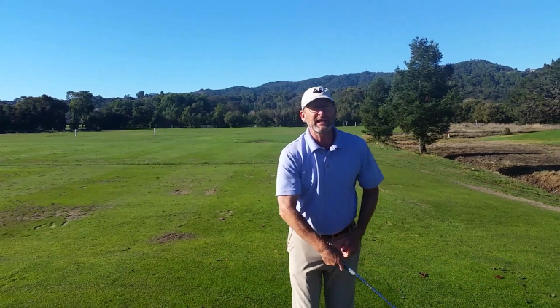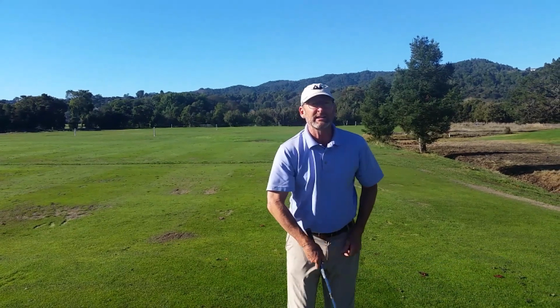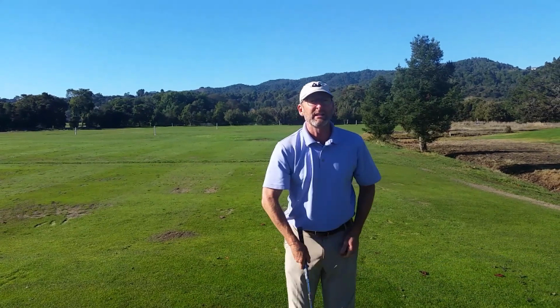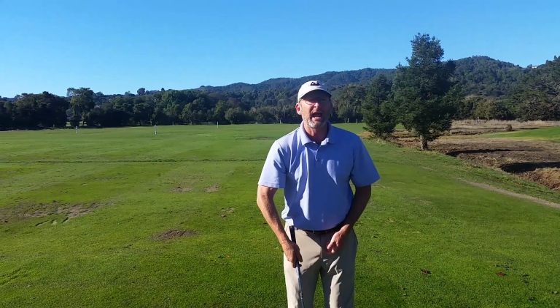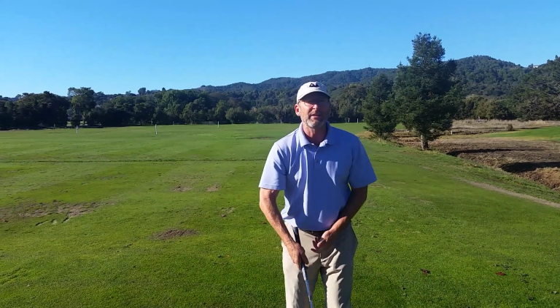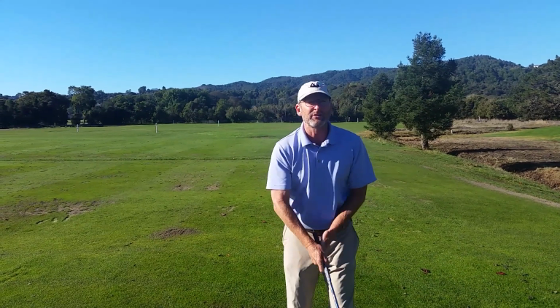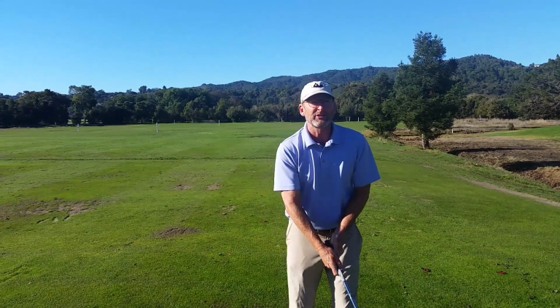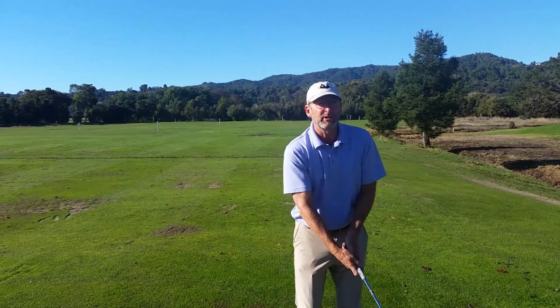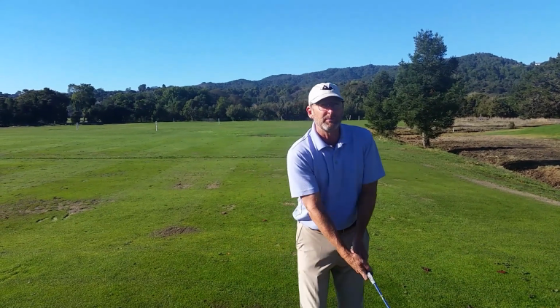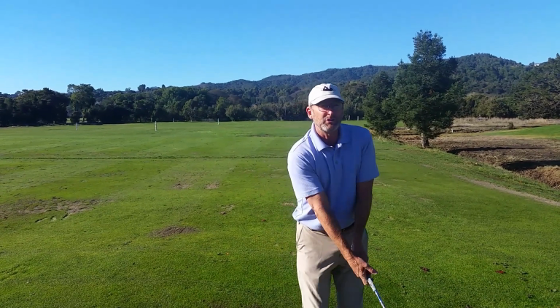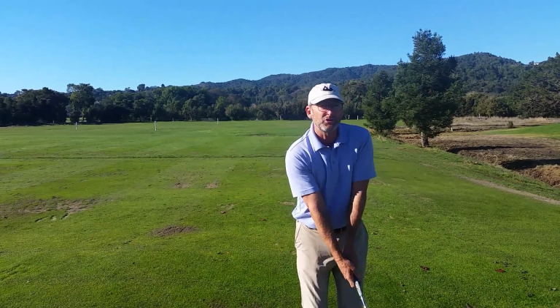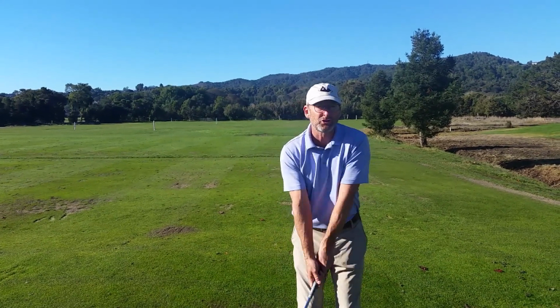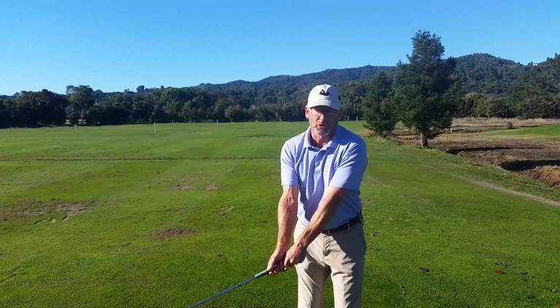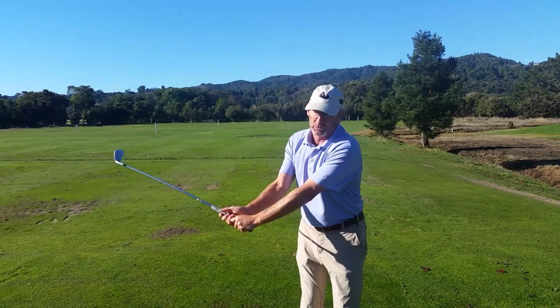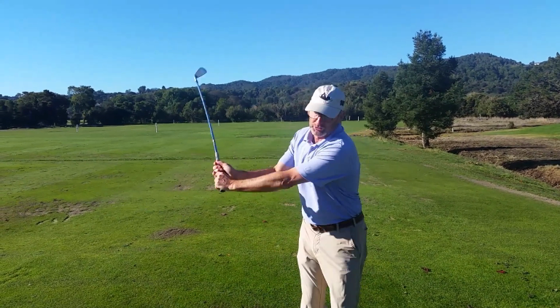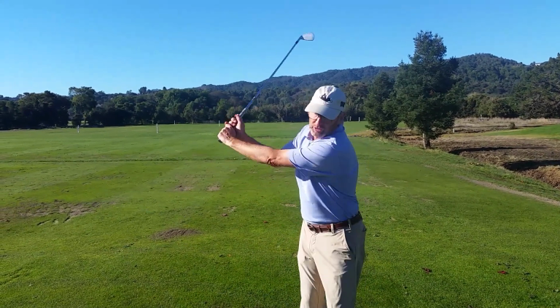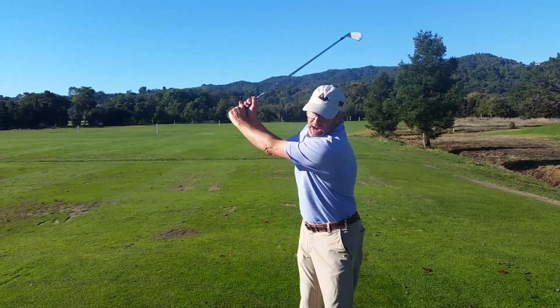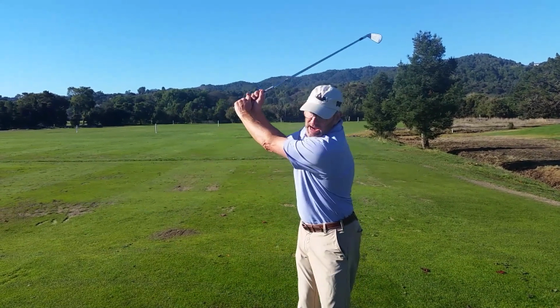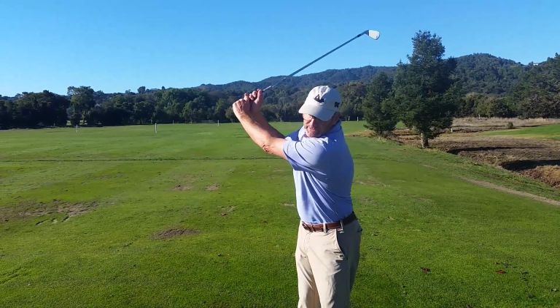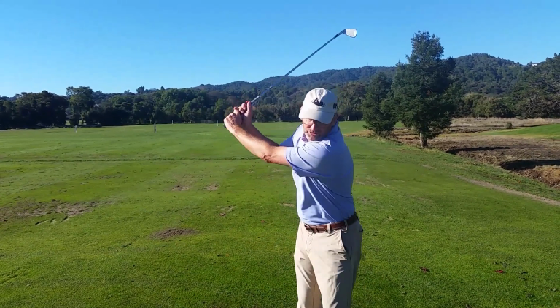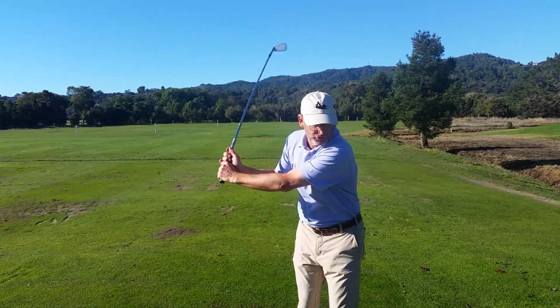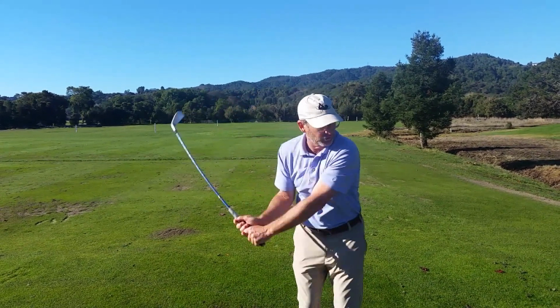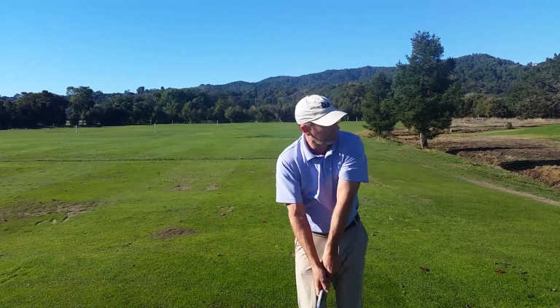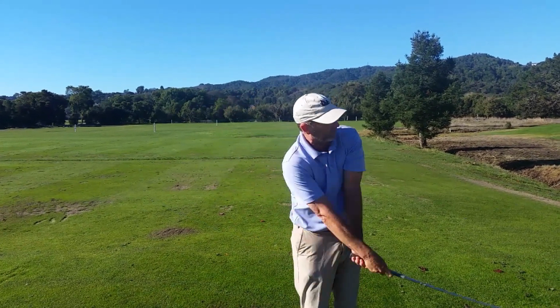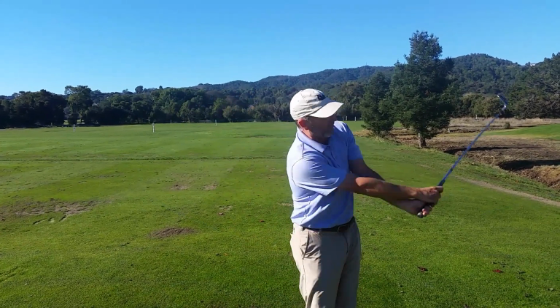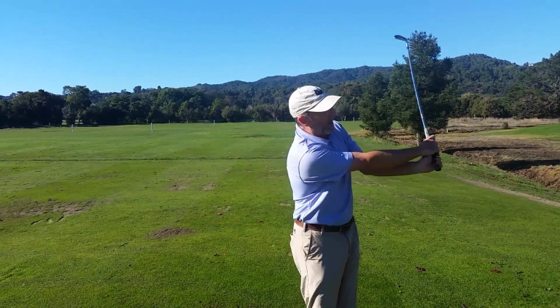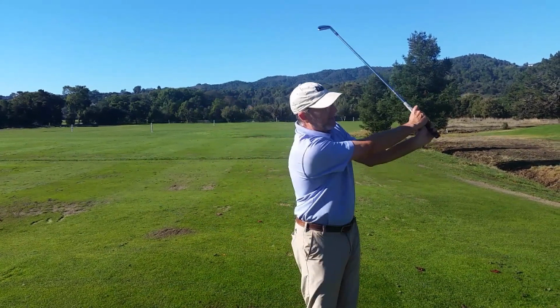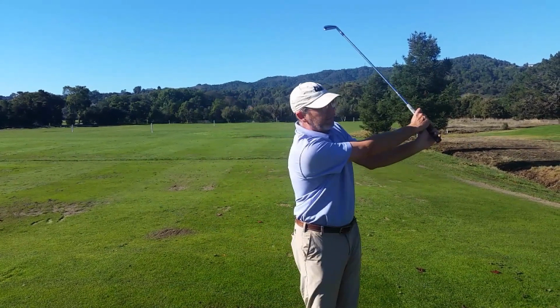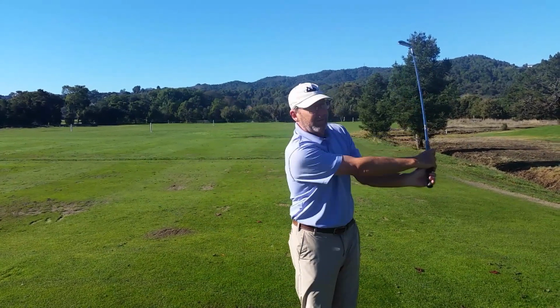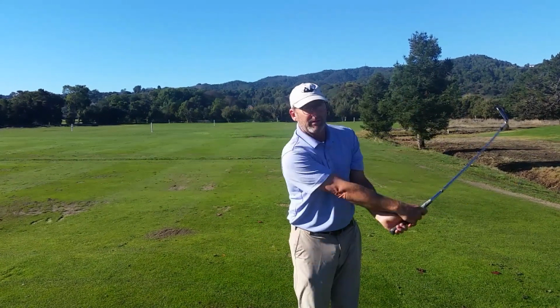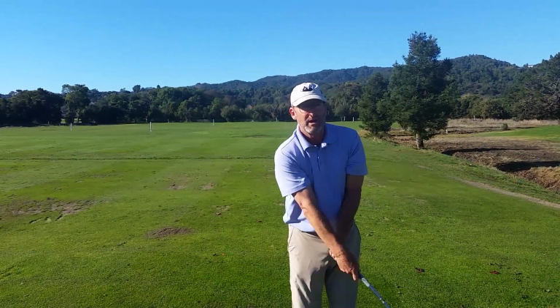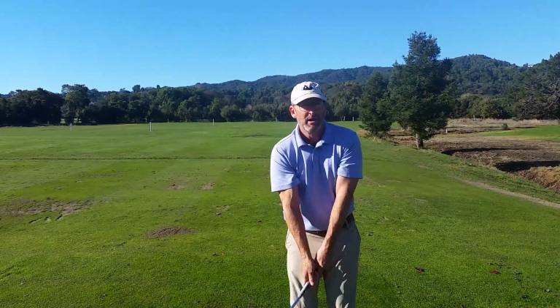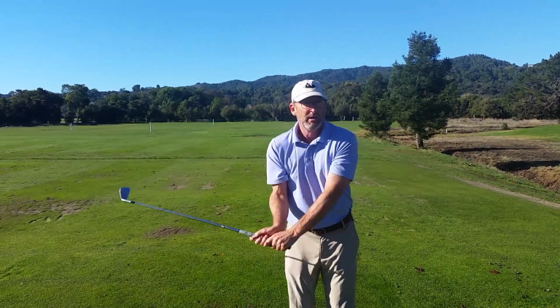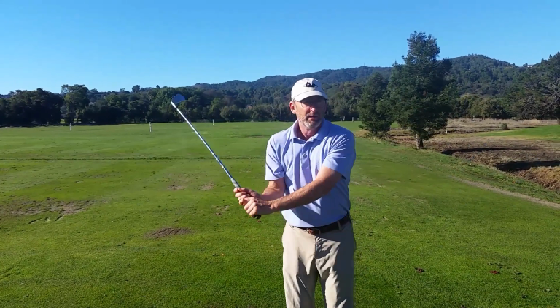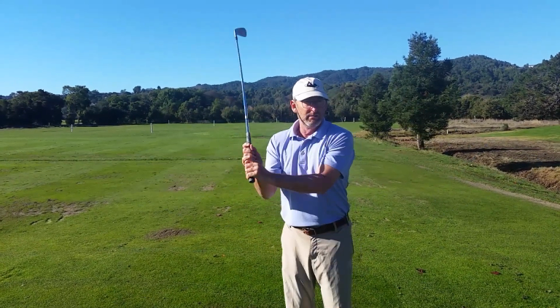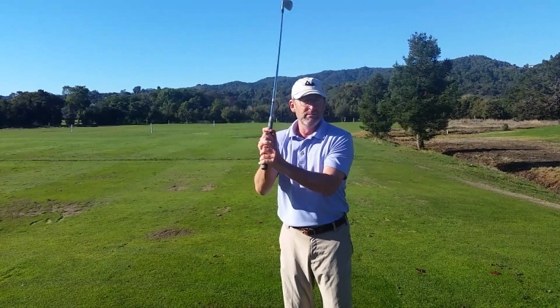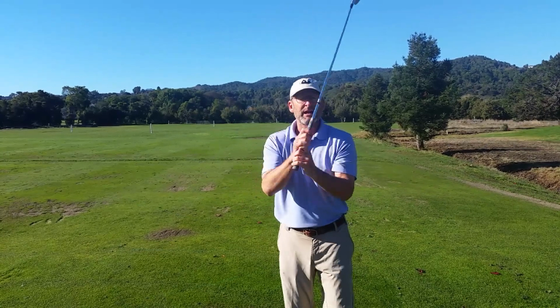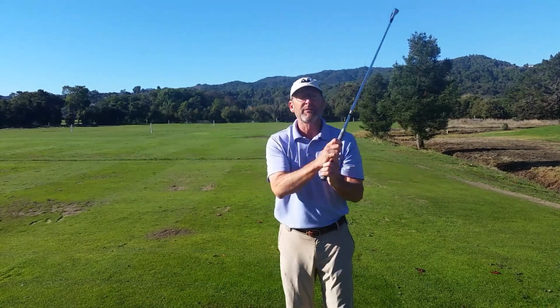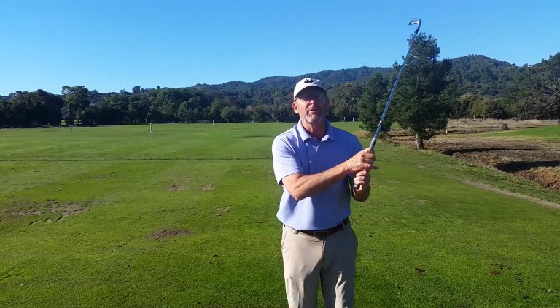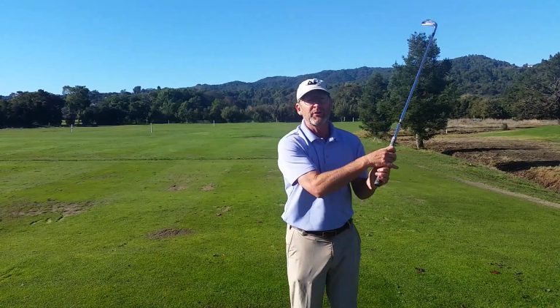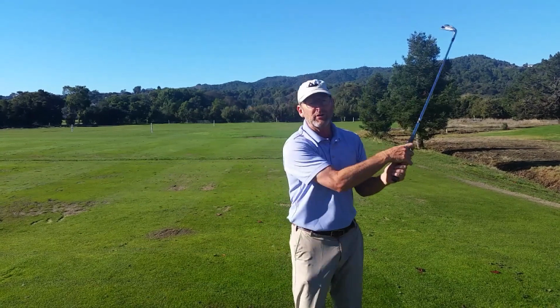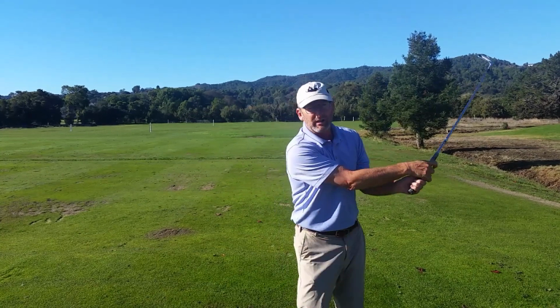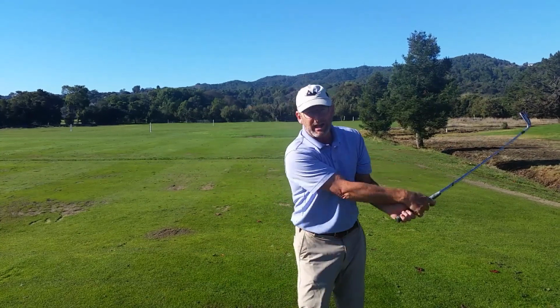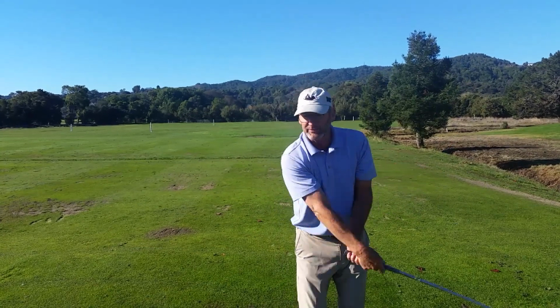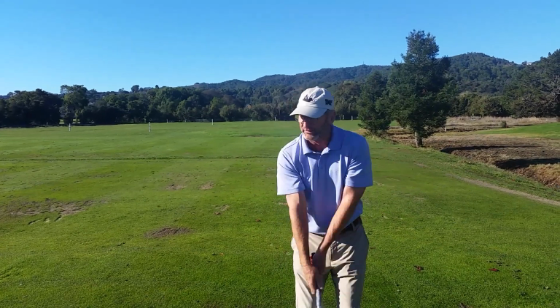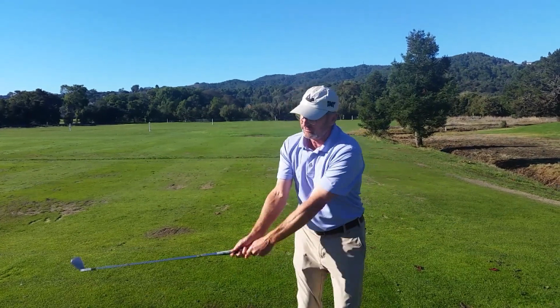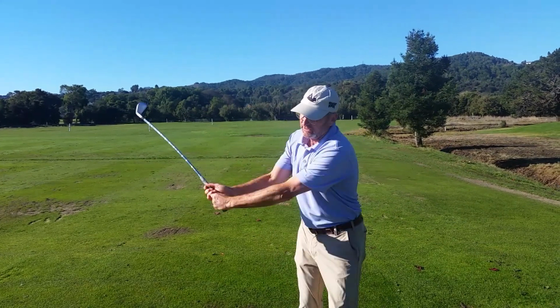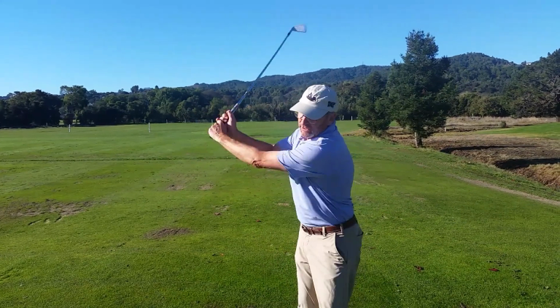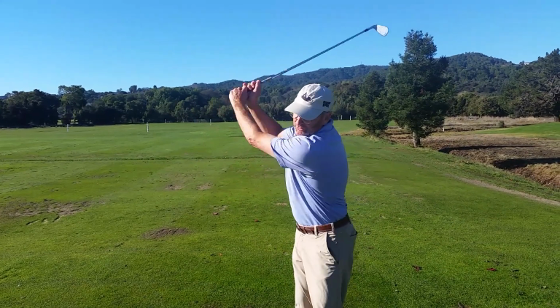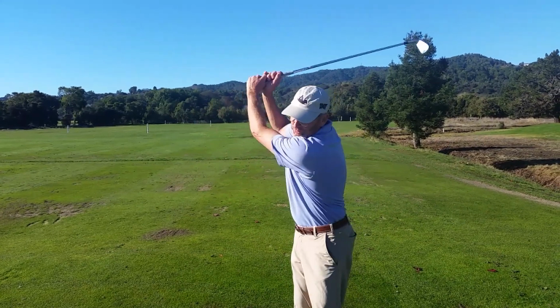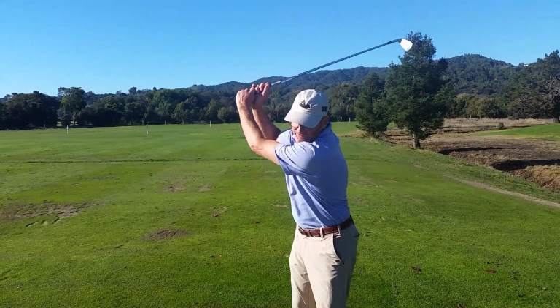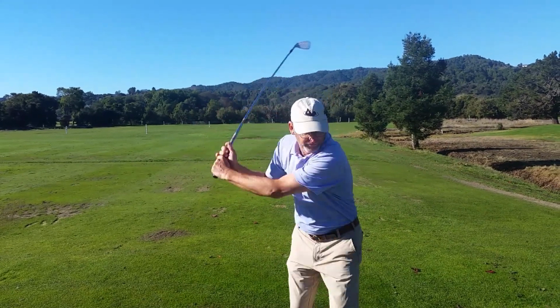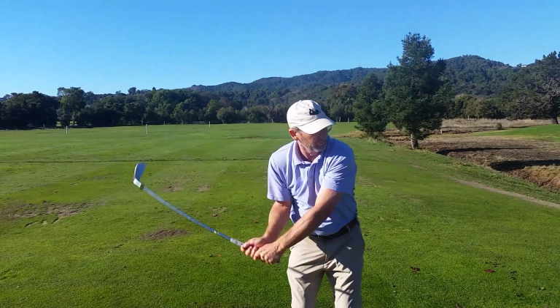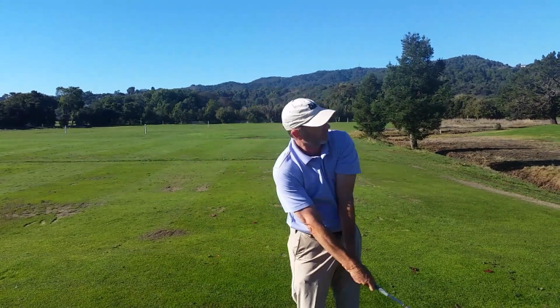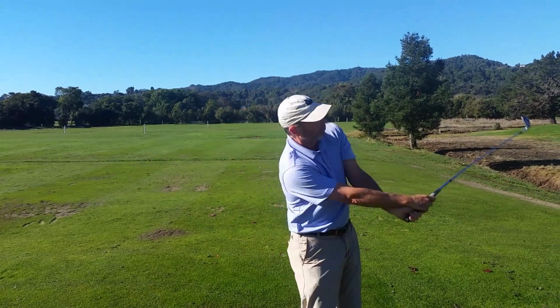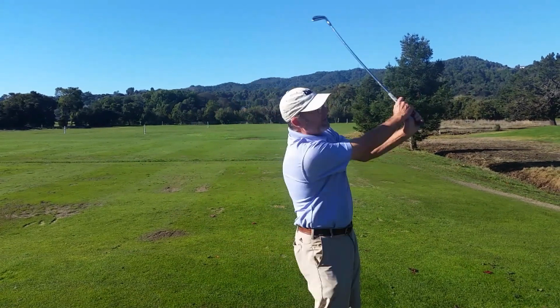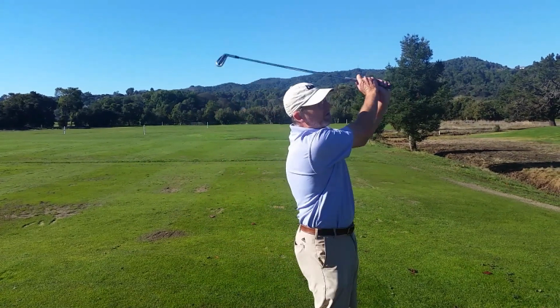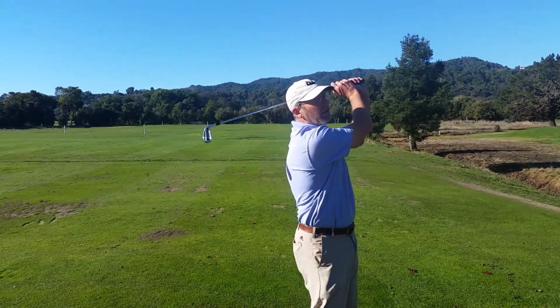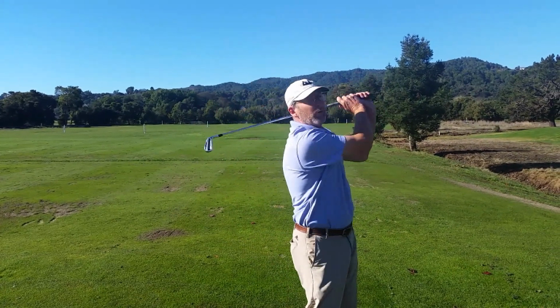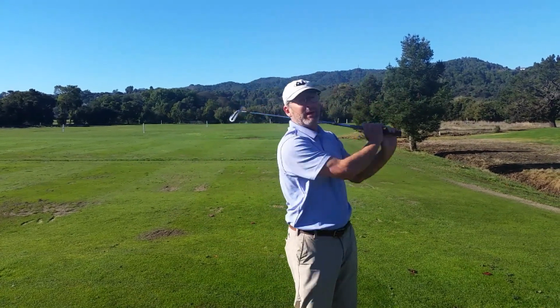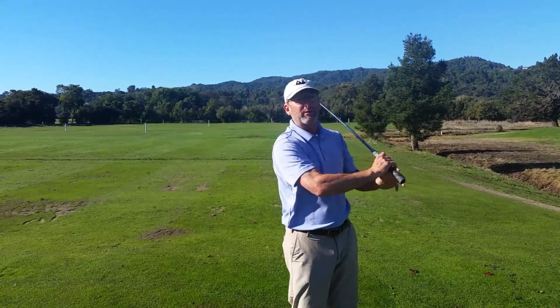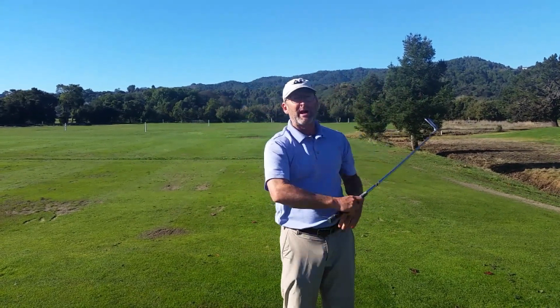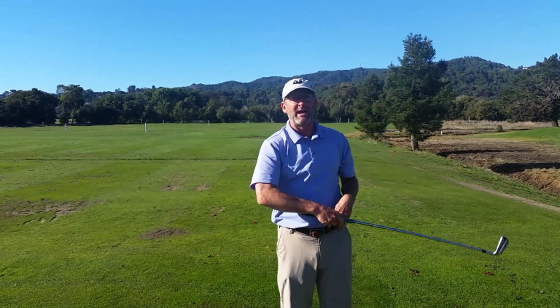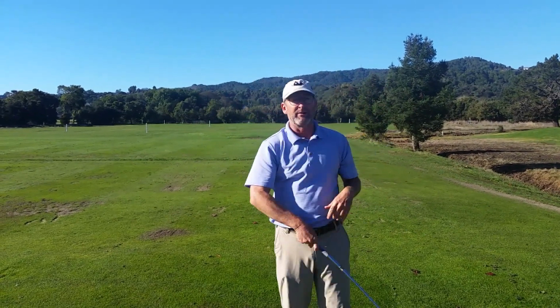The second length is going to be shoulder height to shoulder height. And the third length is a full swing all the way around.